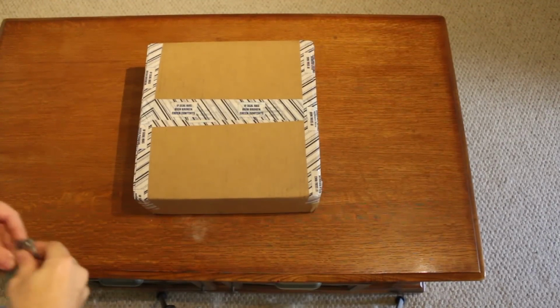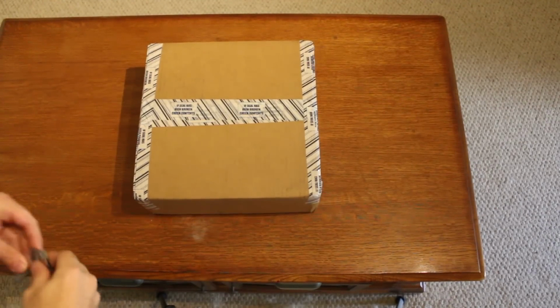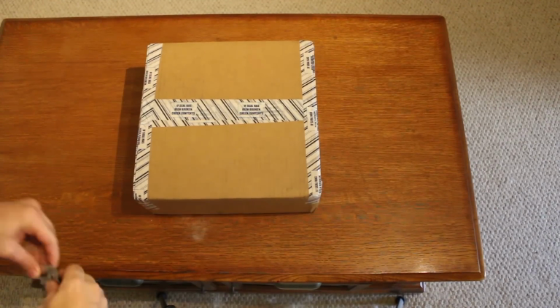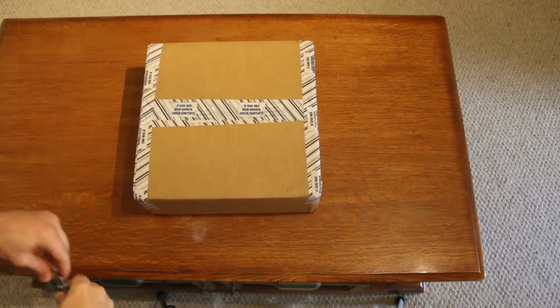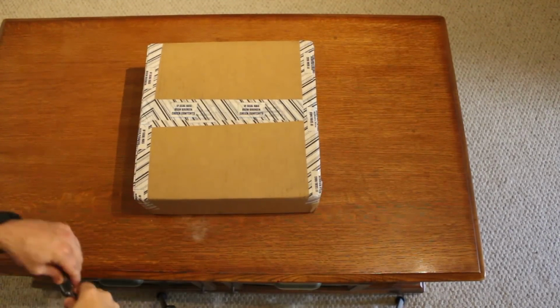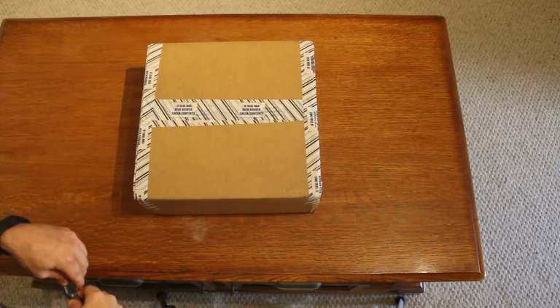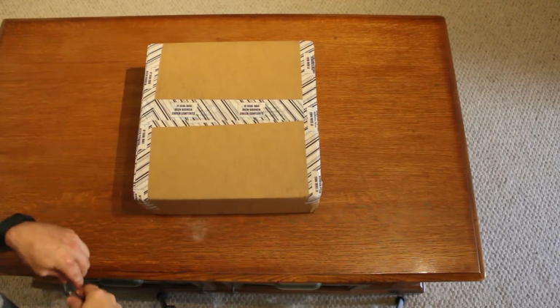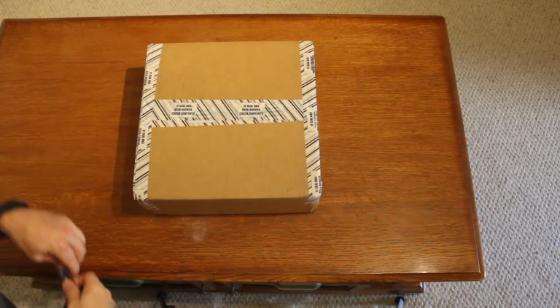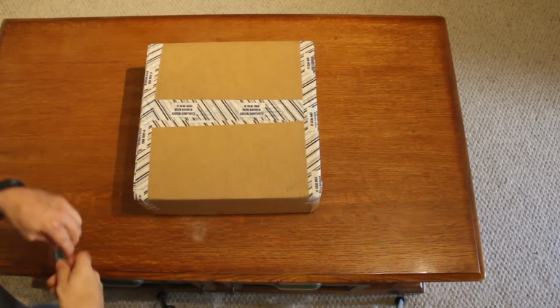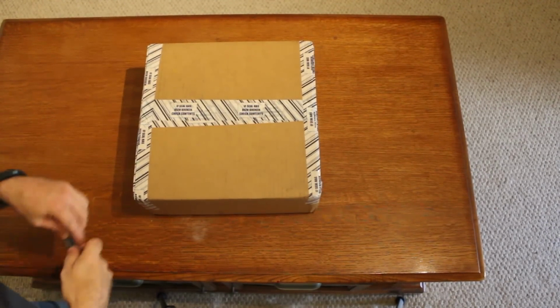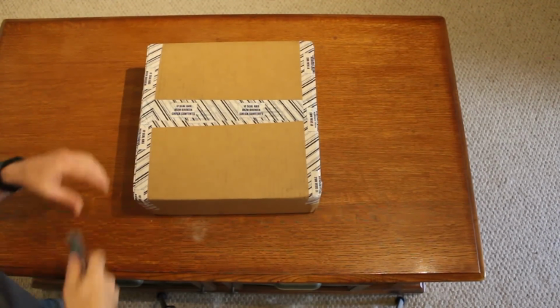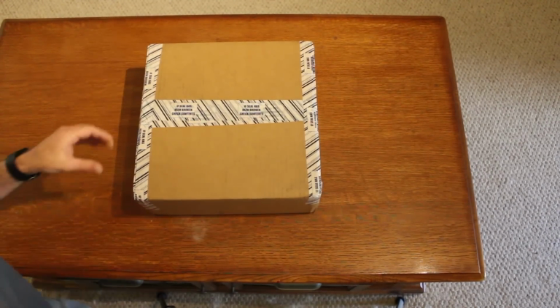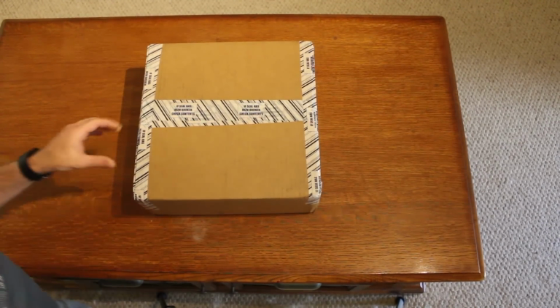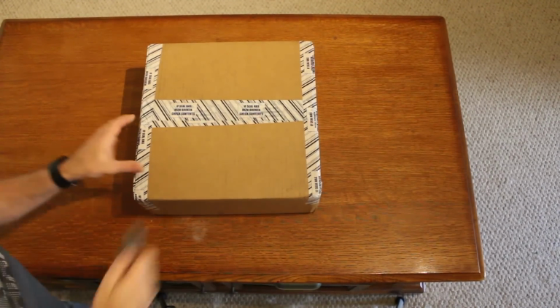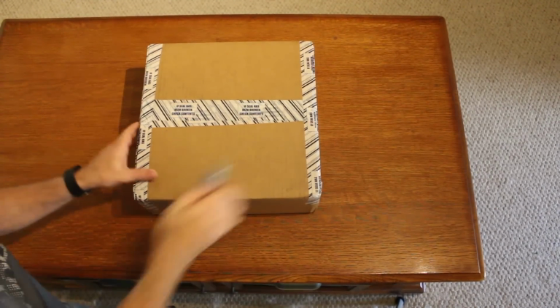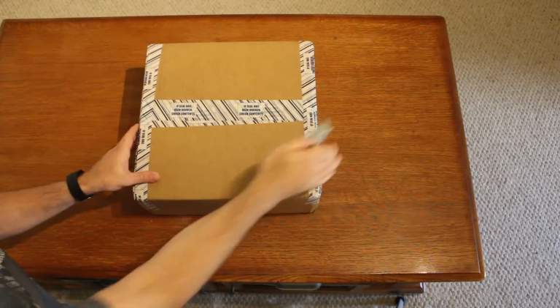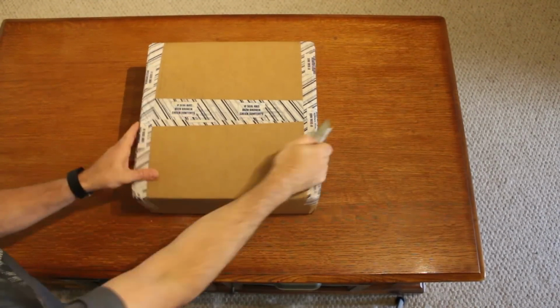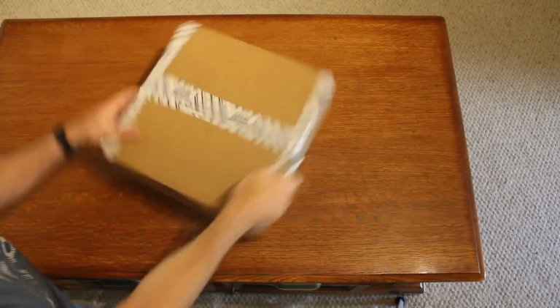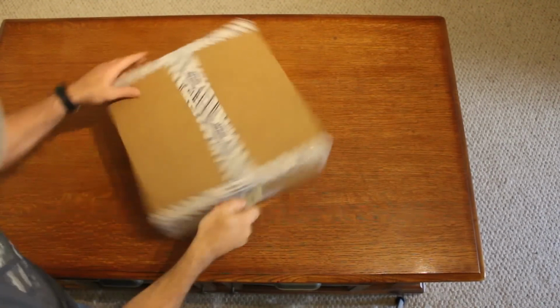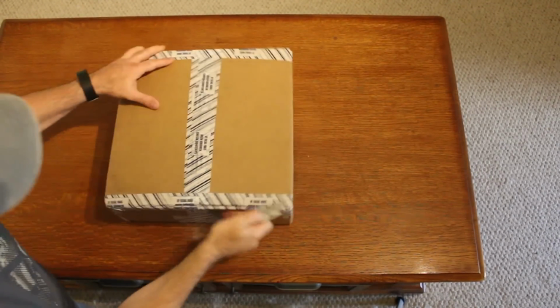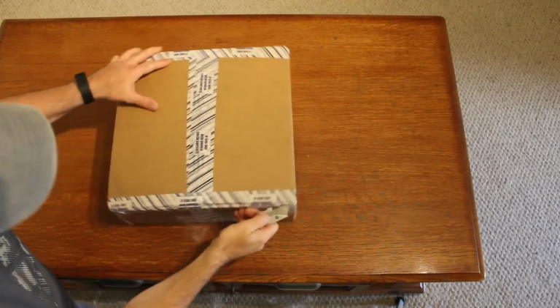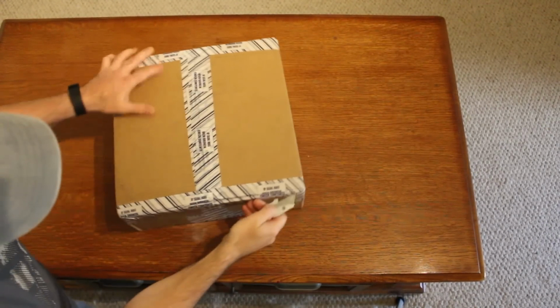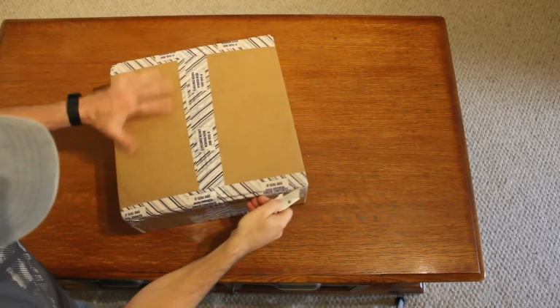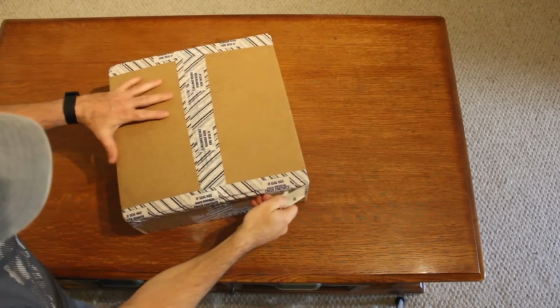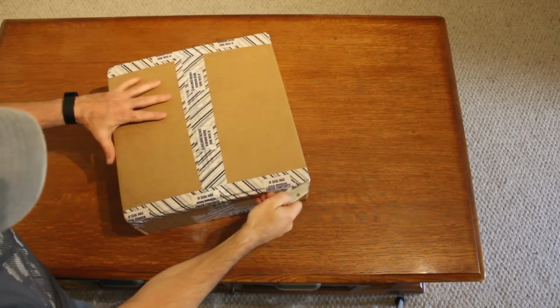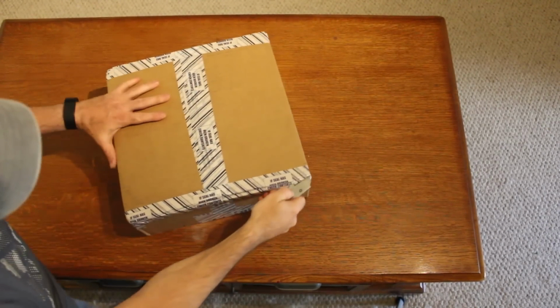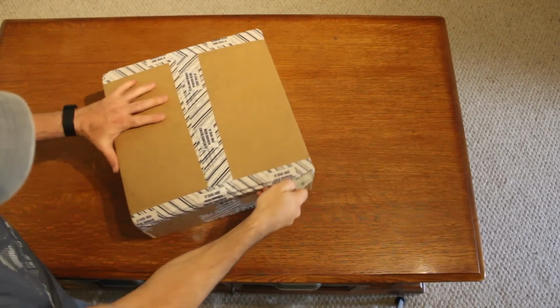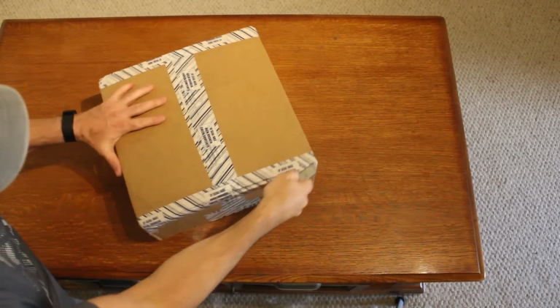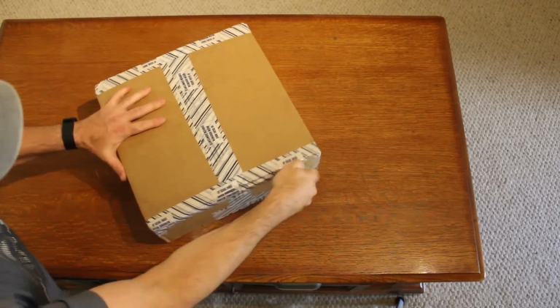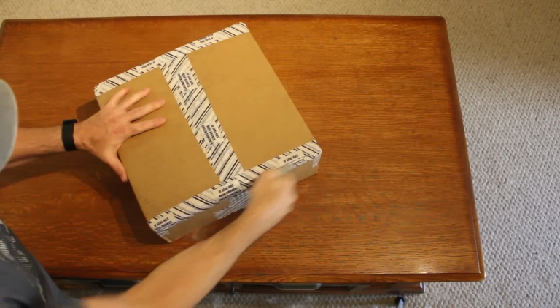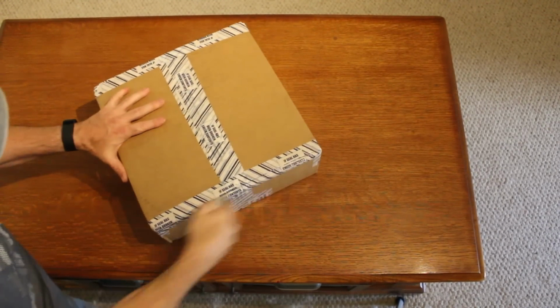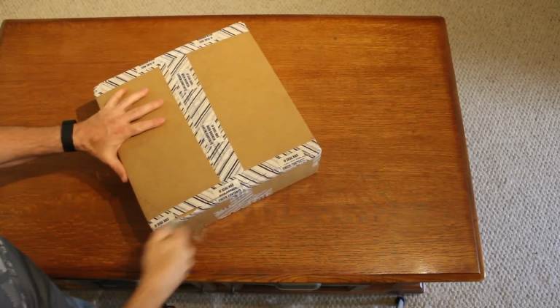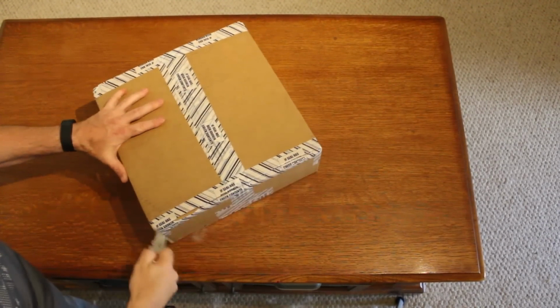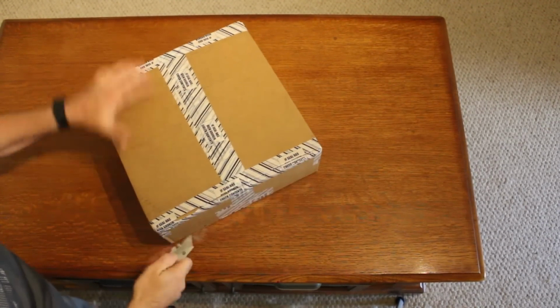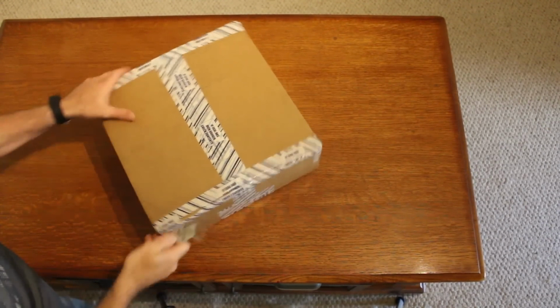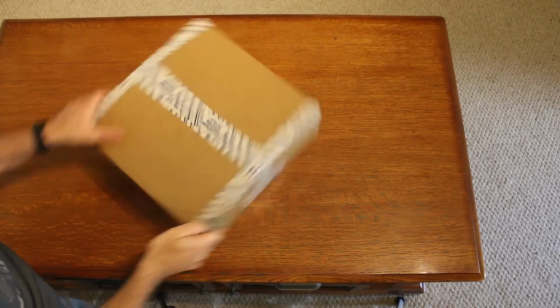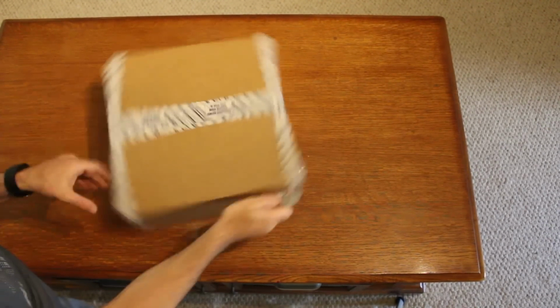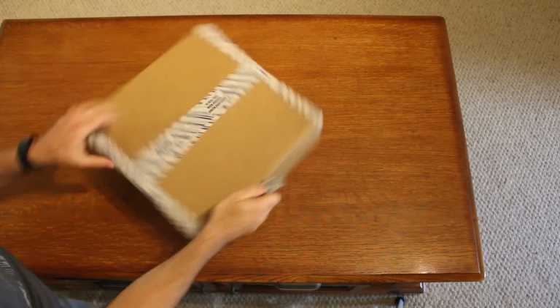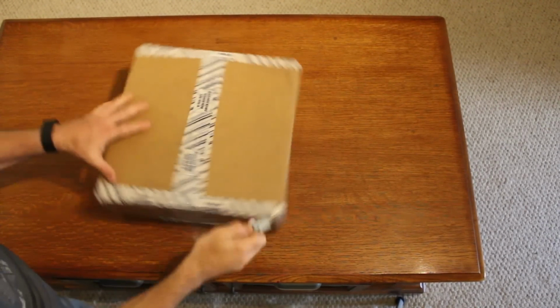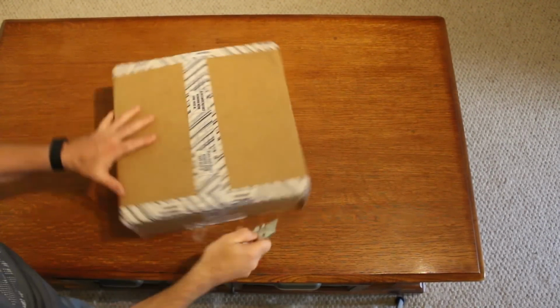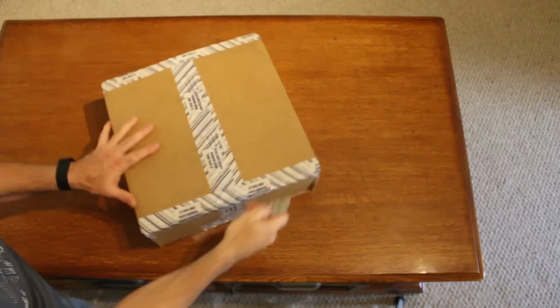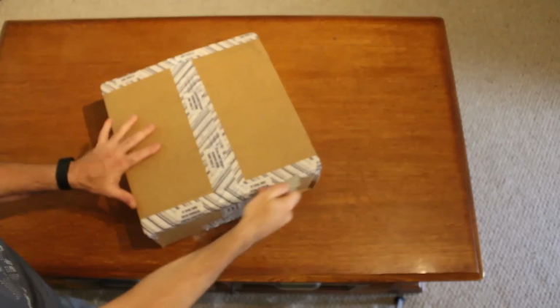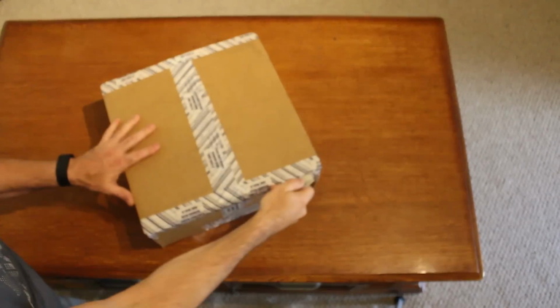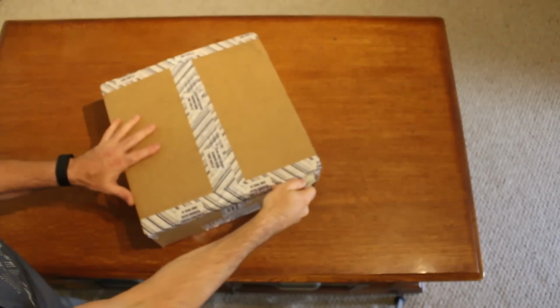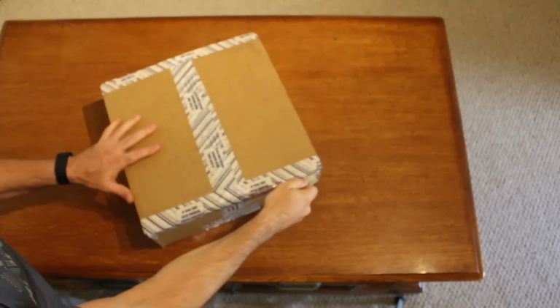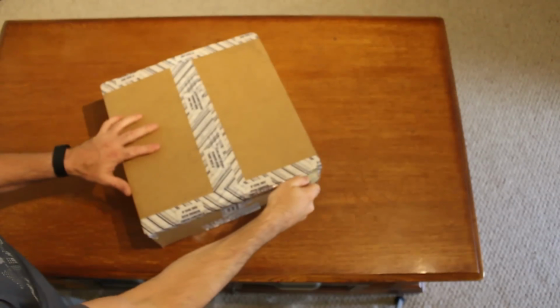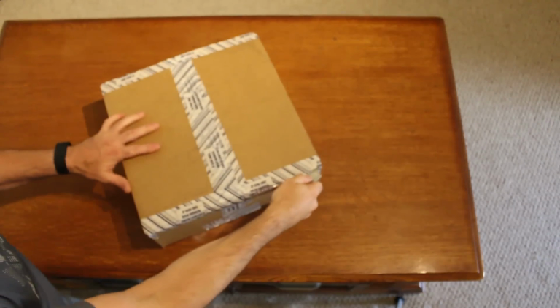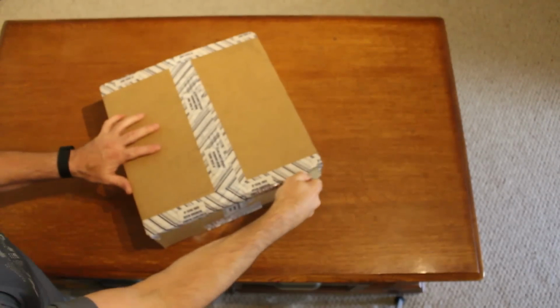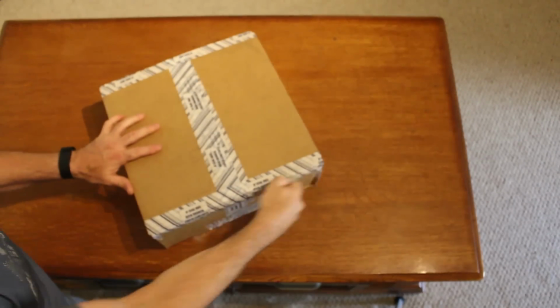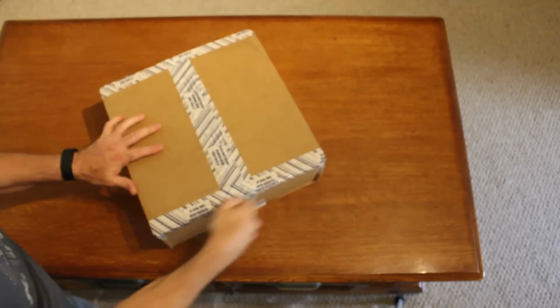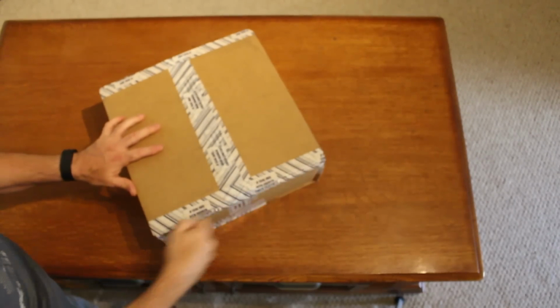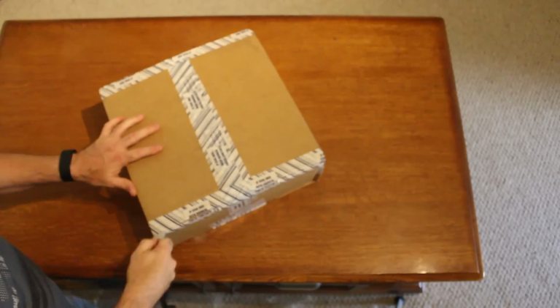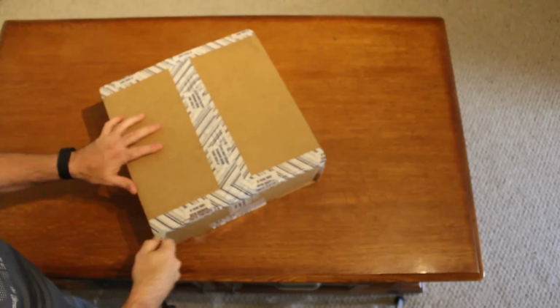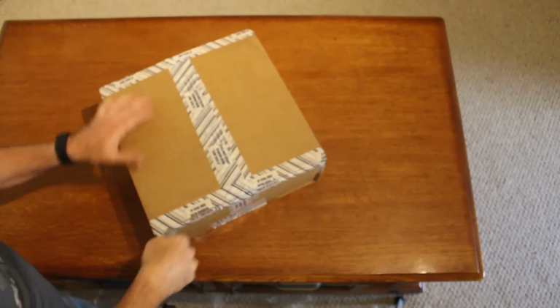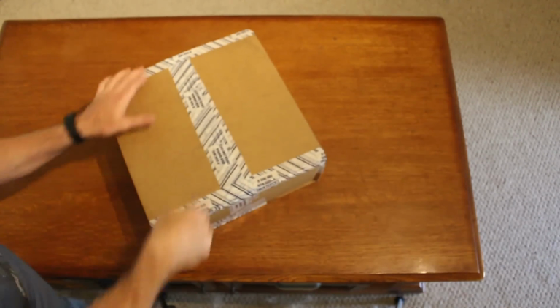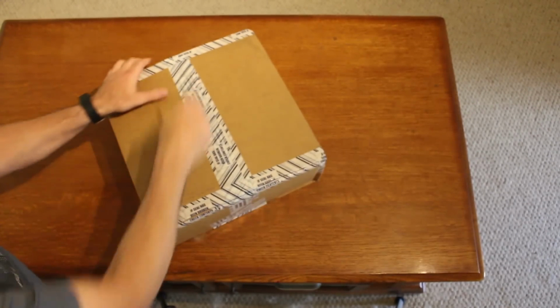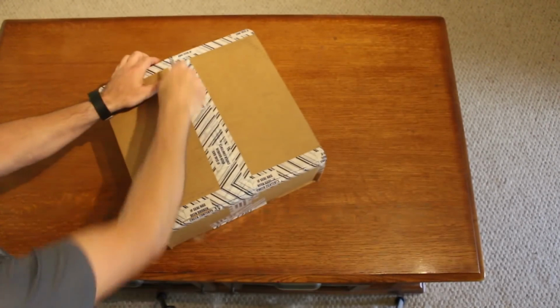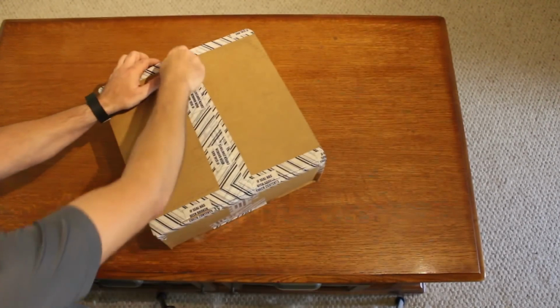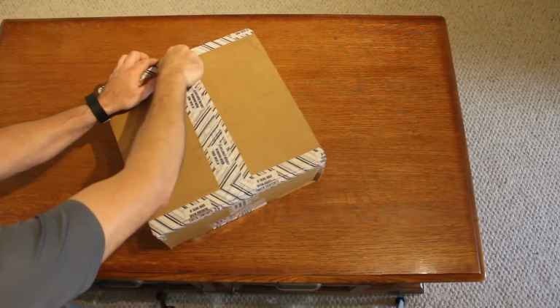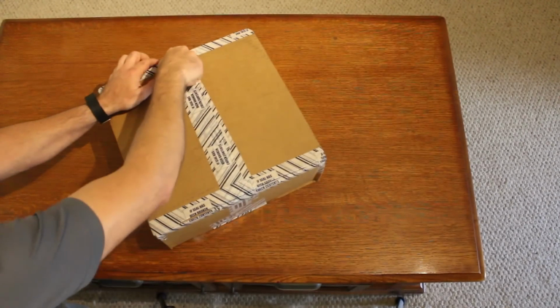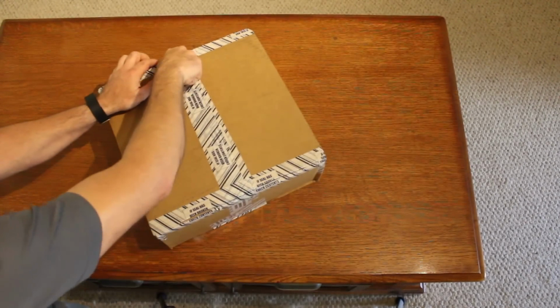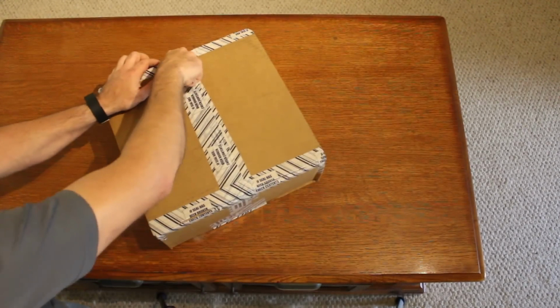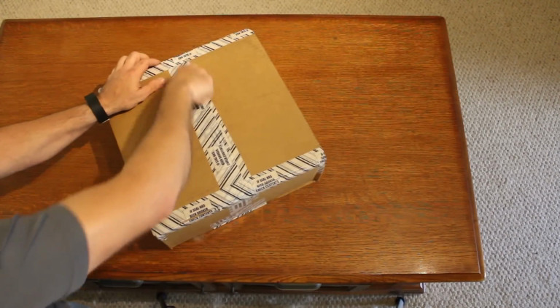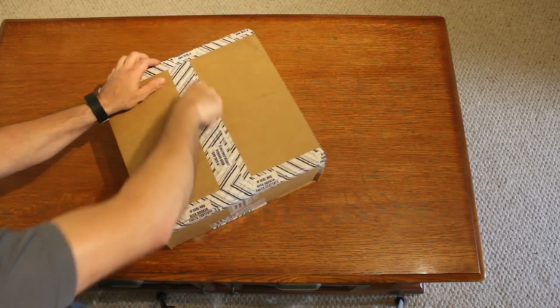The mailman was just here and dropped off a little something — my new DJI Osmo.